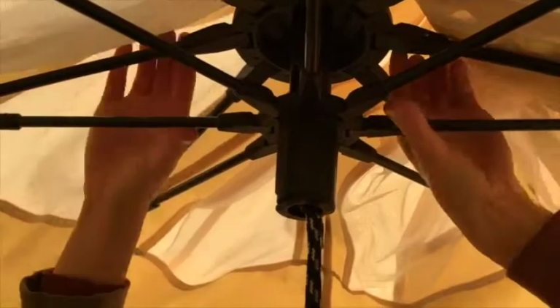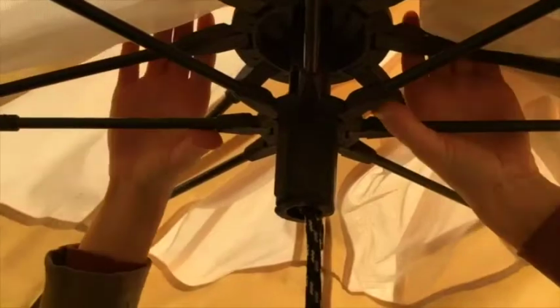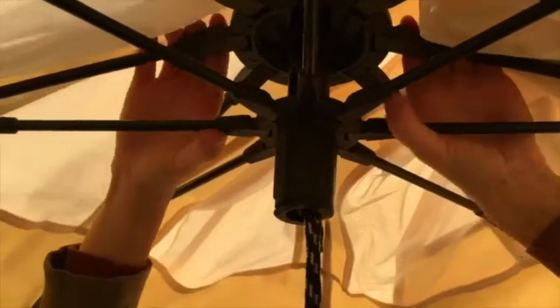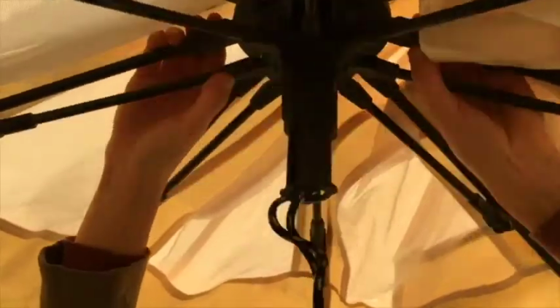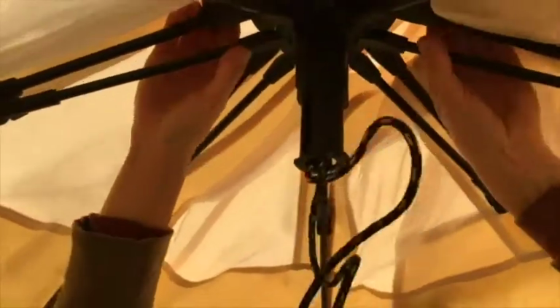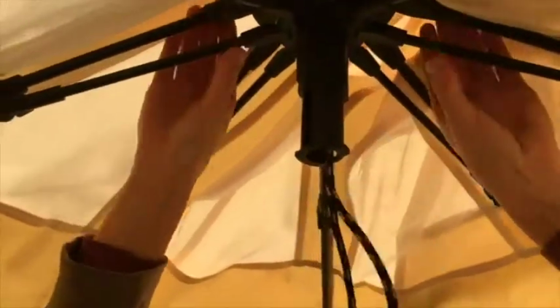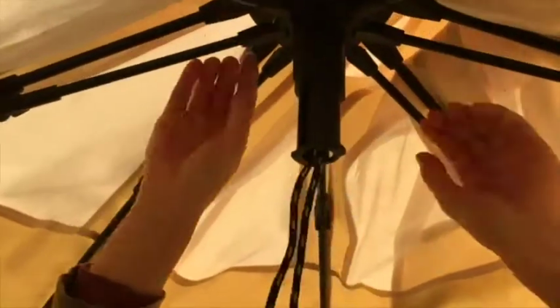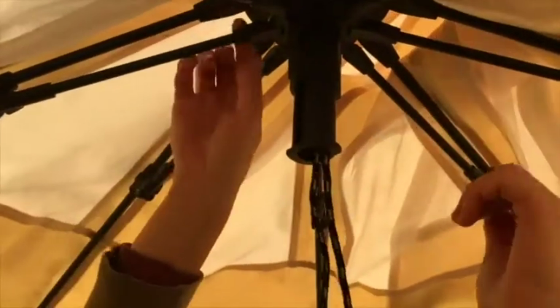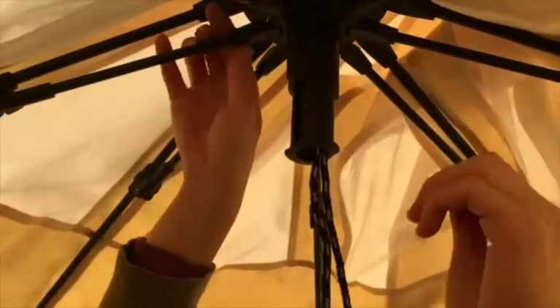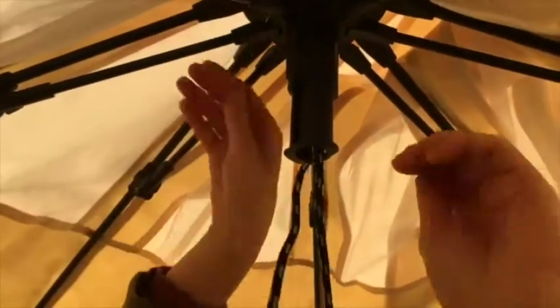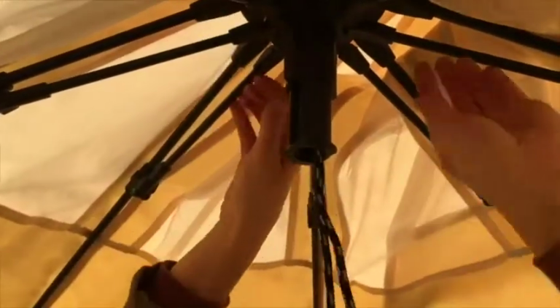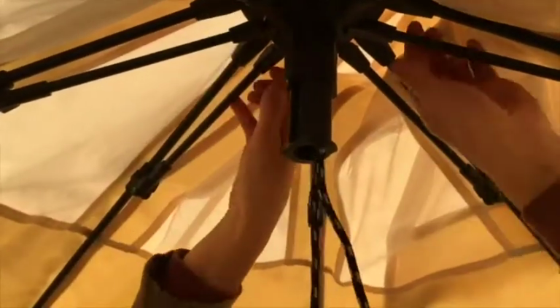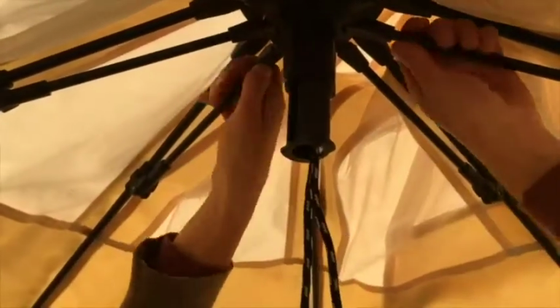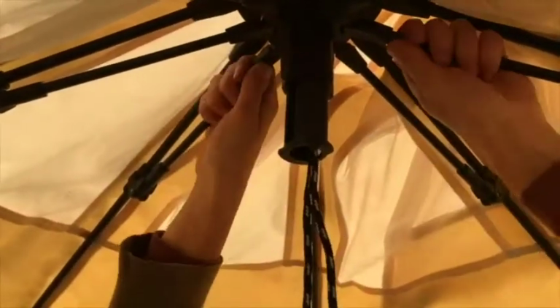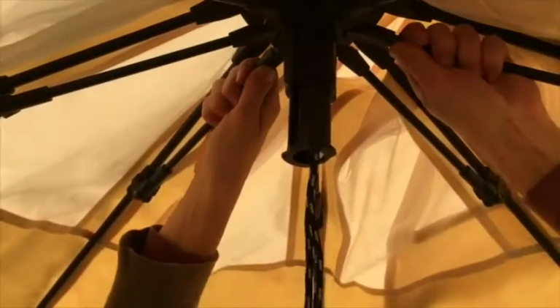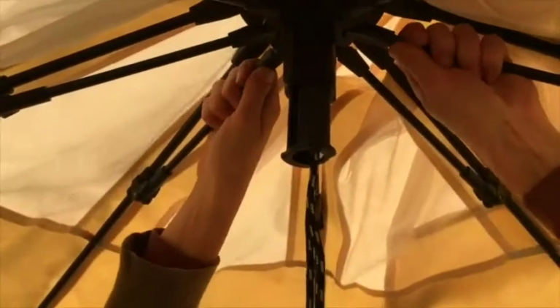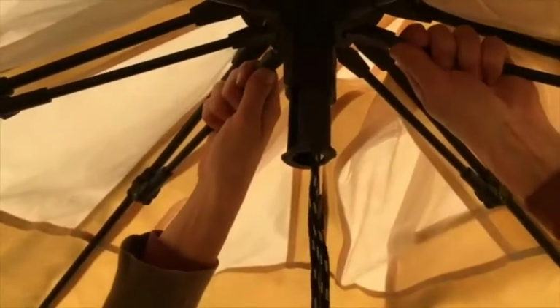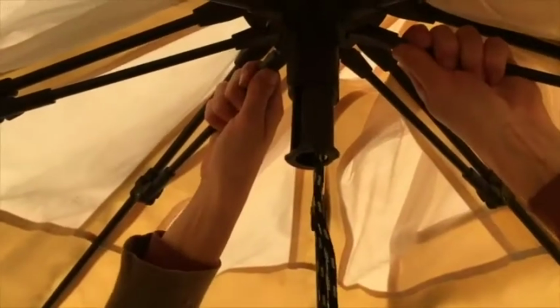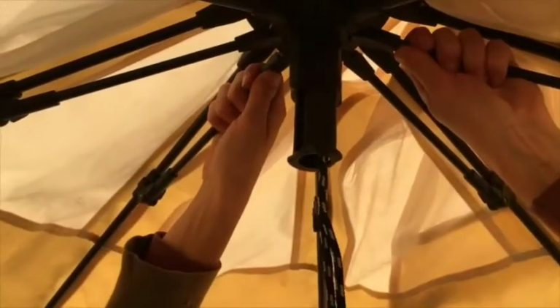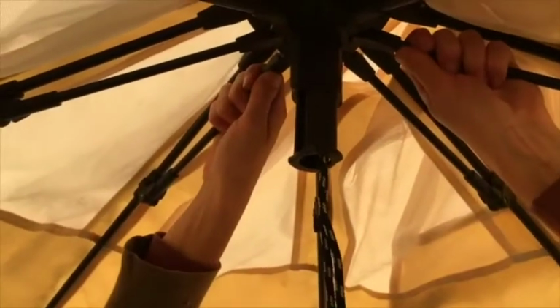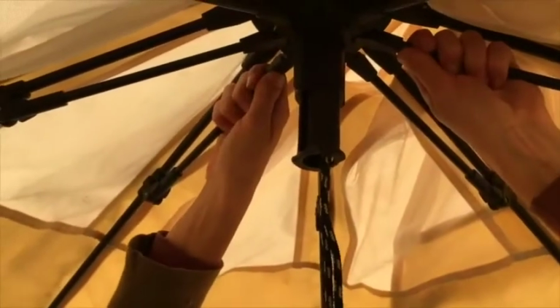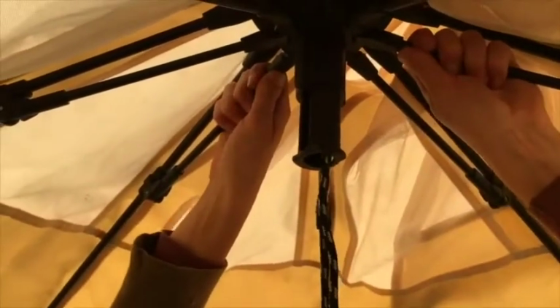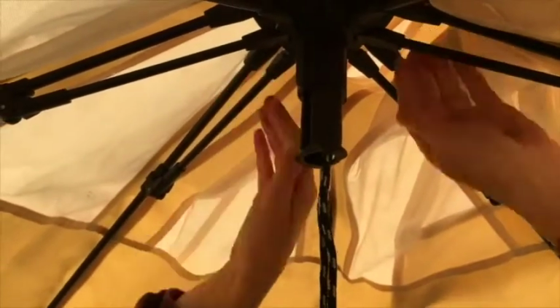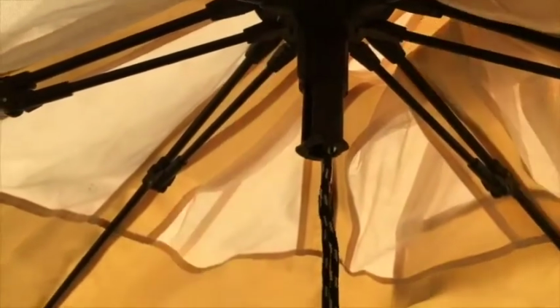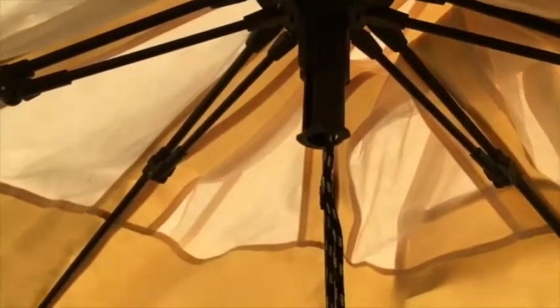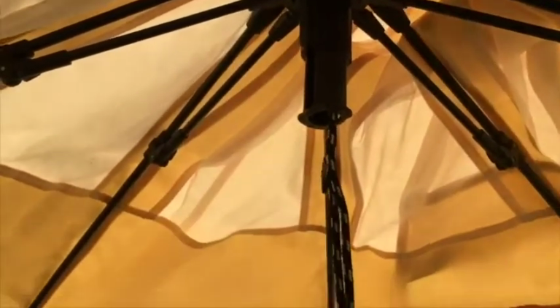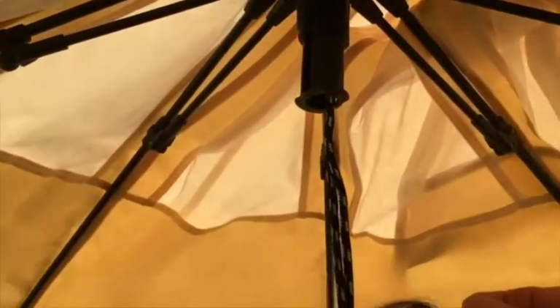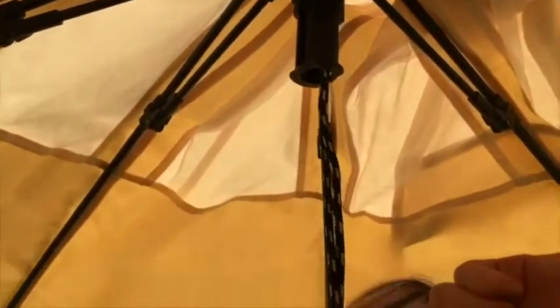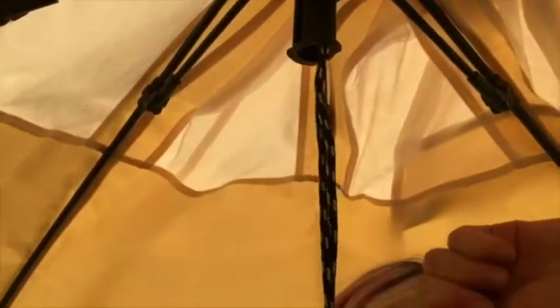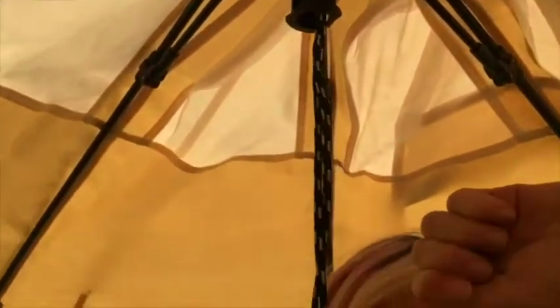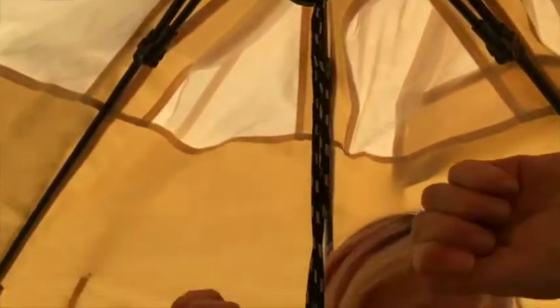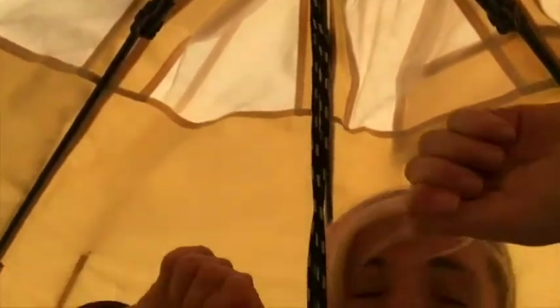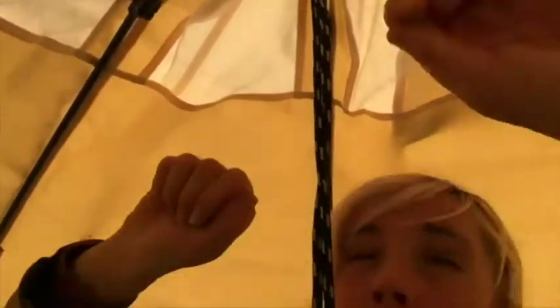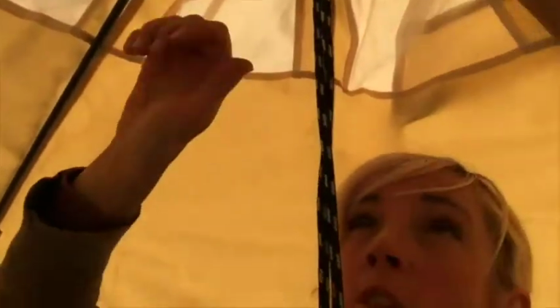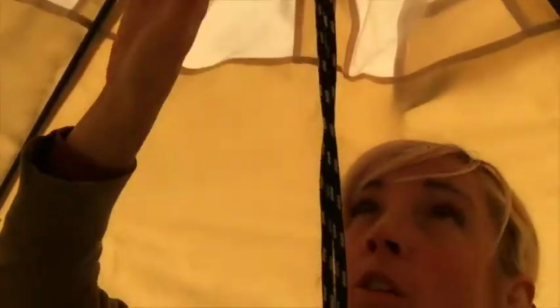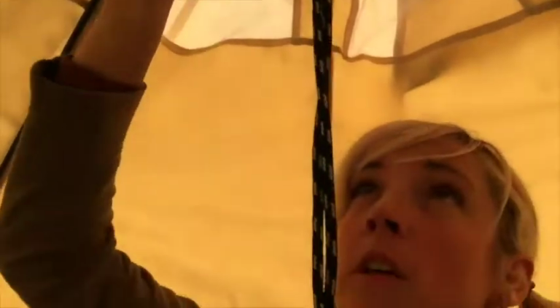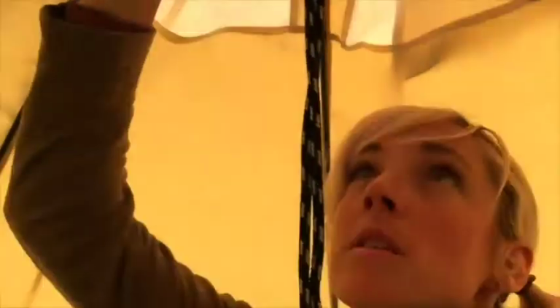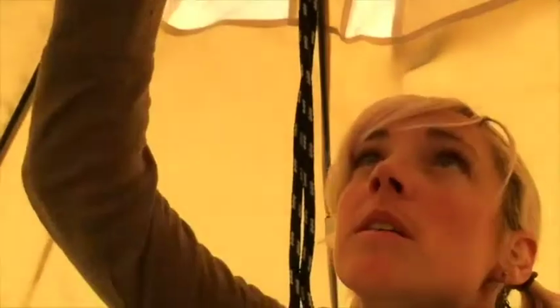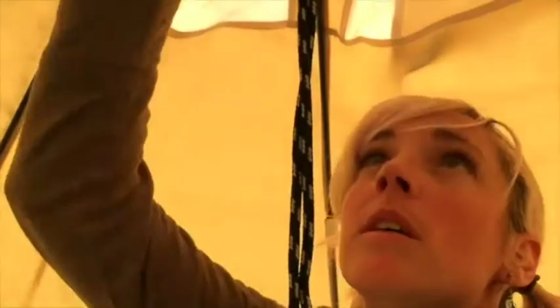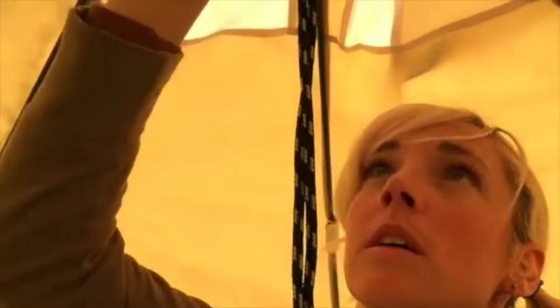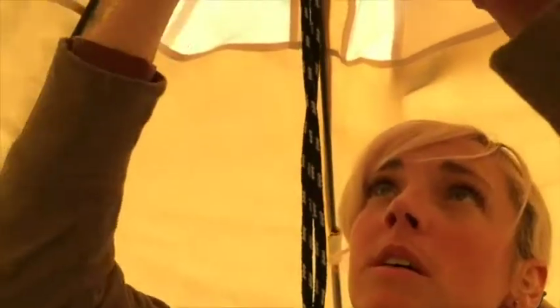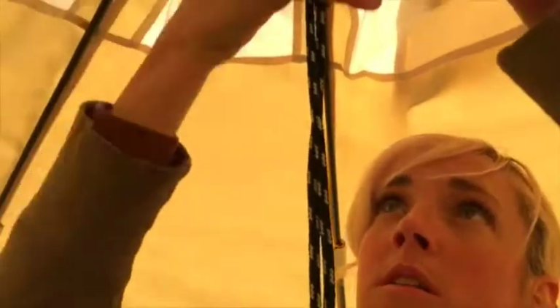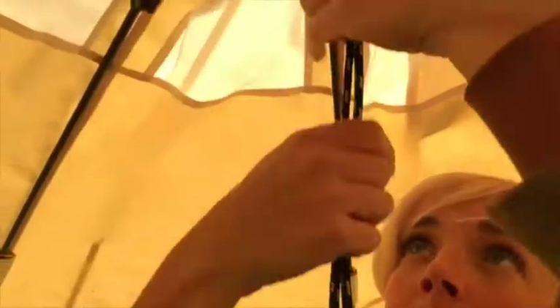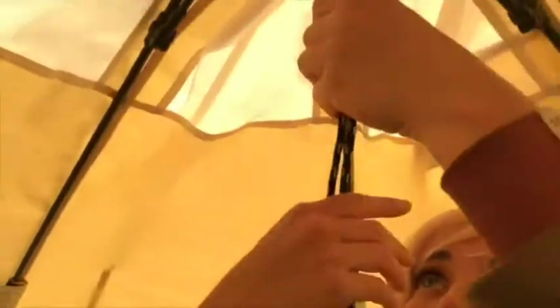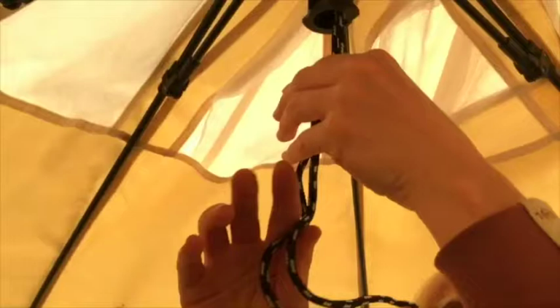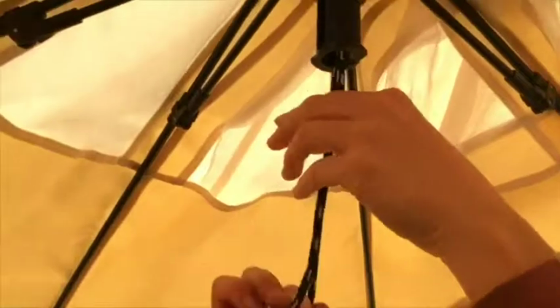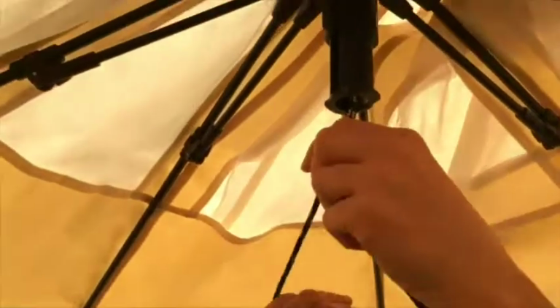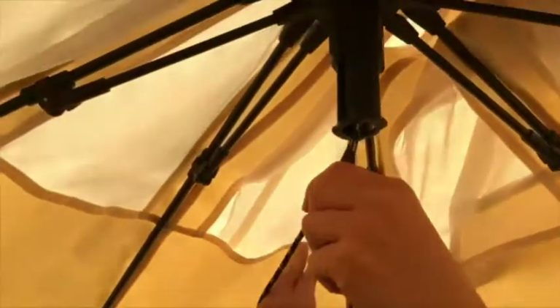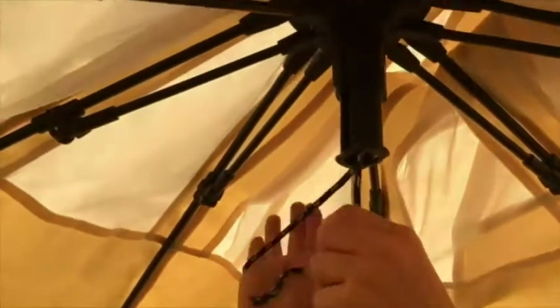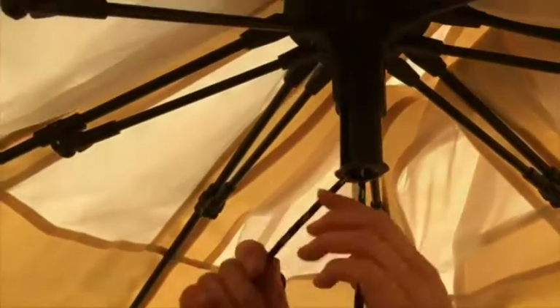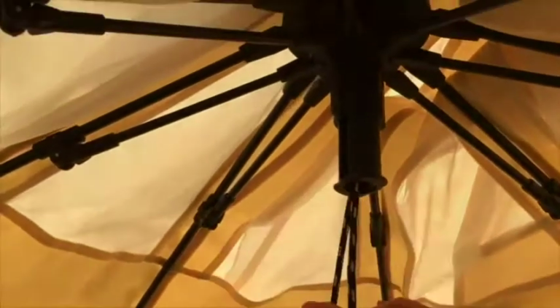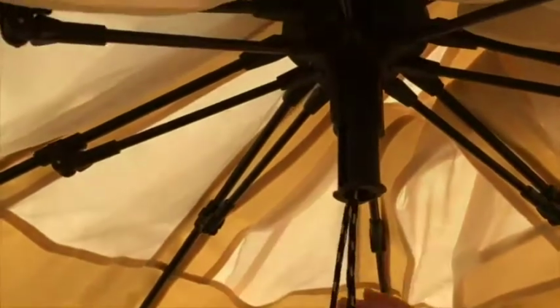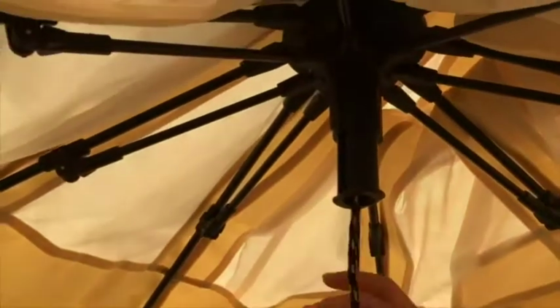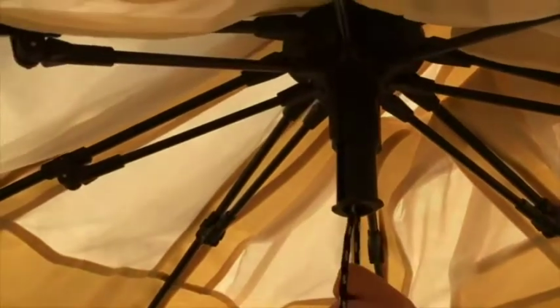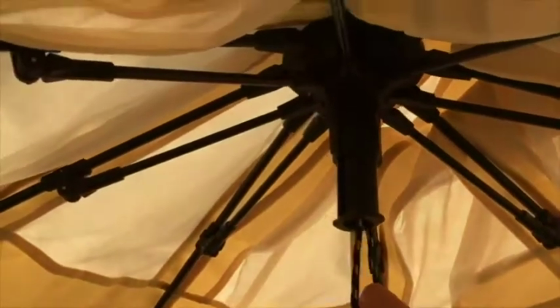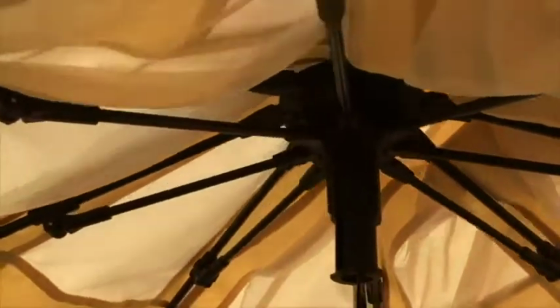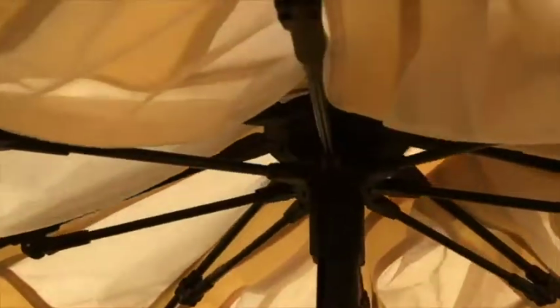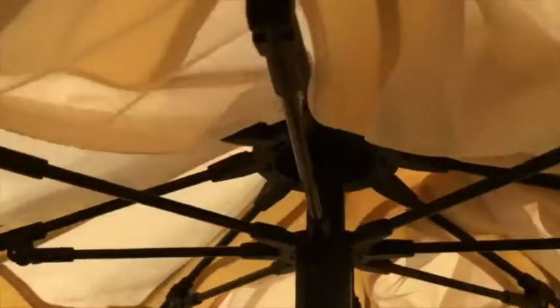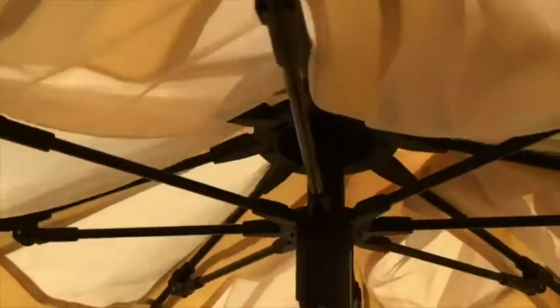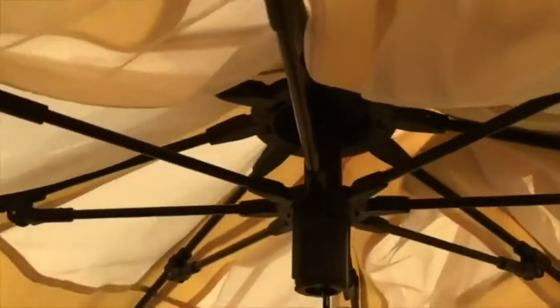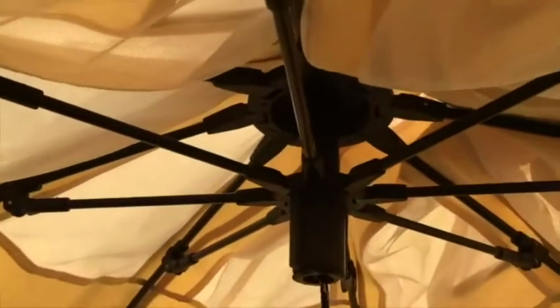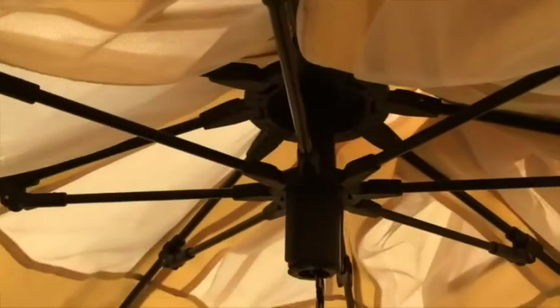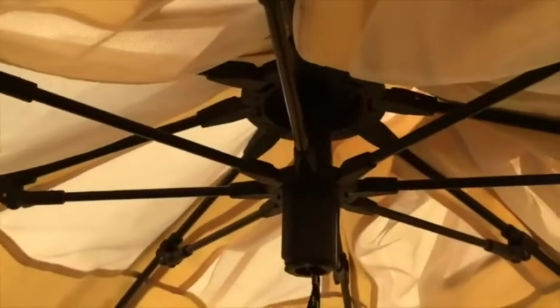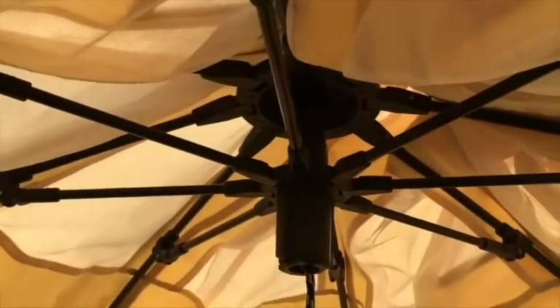The only thing you shouldn't do is be tempted to pull on the poles, because that will possibly pull them out of their sockets. So ideally, pull the string.